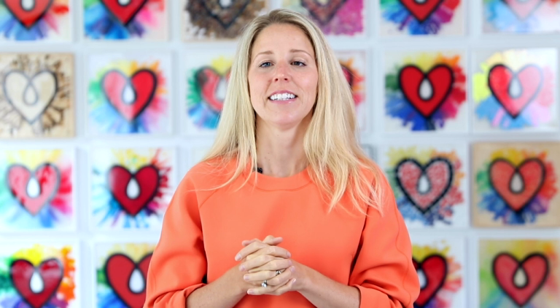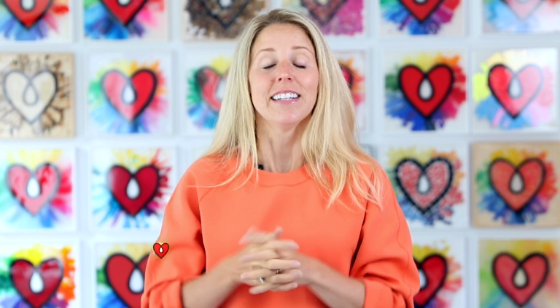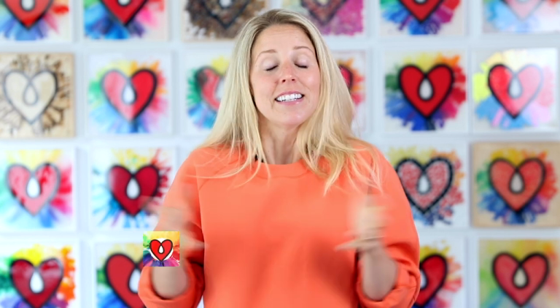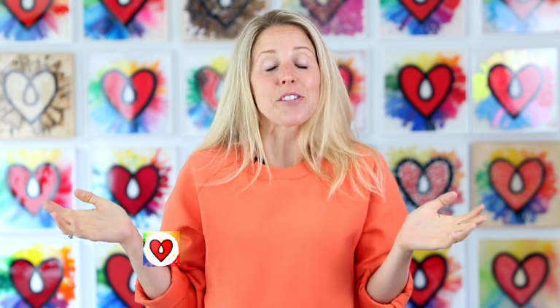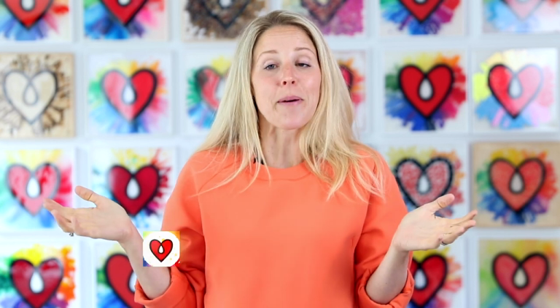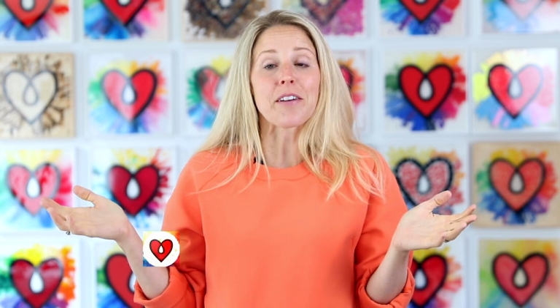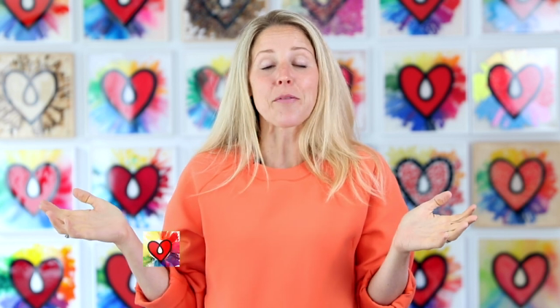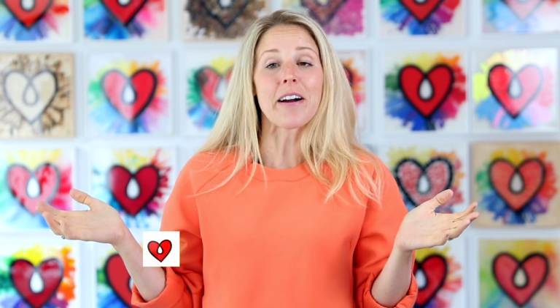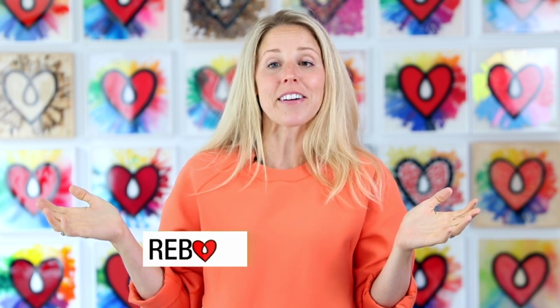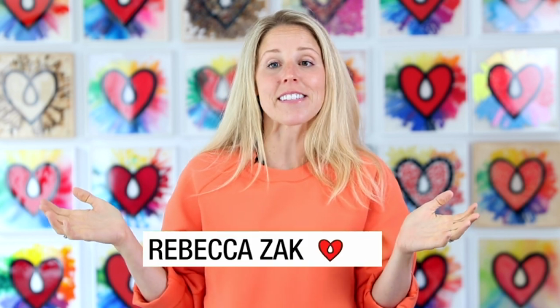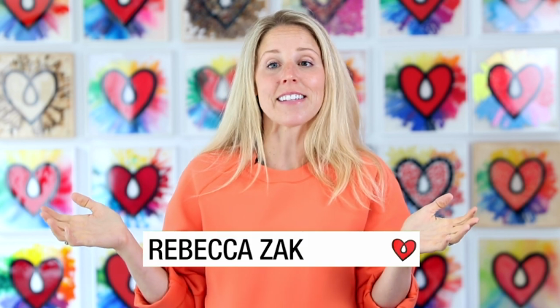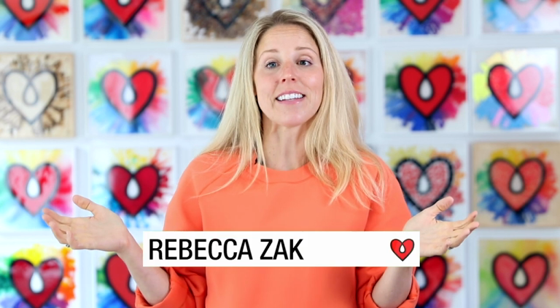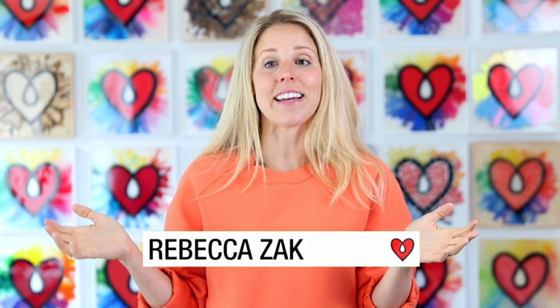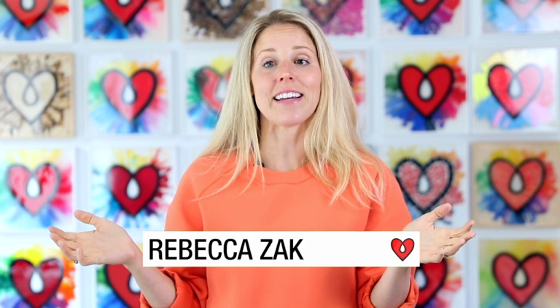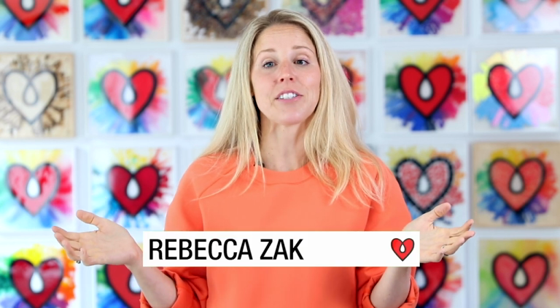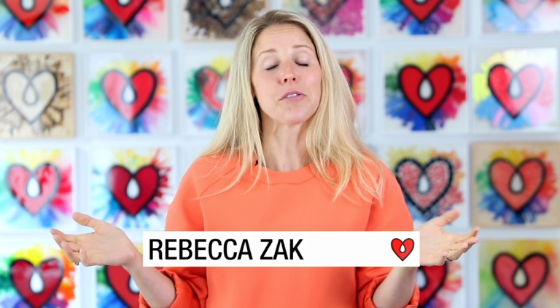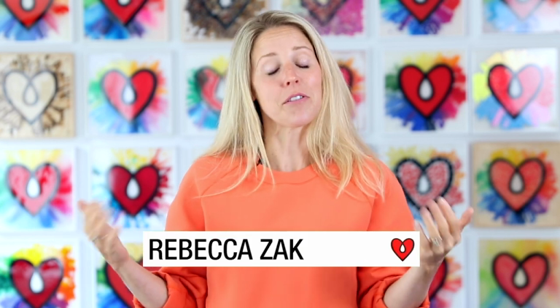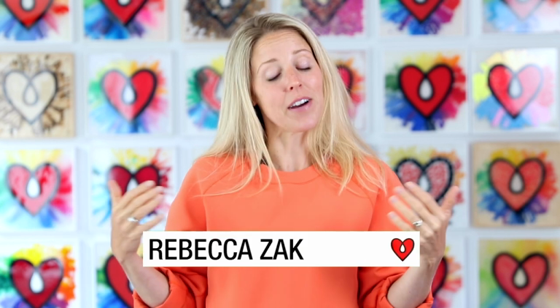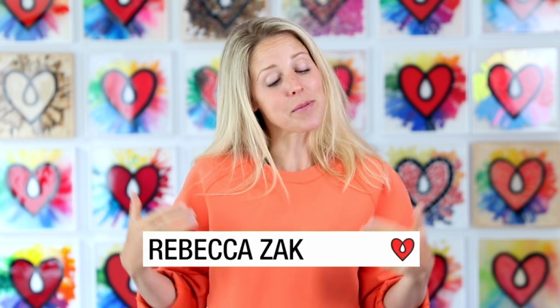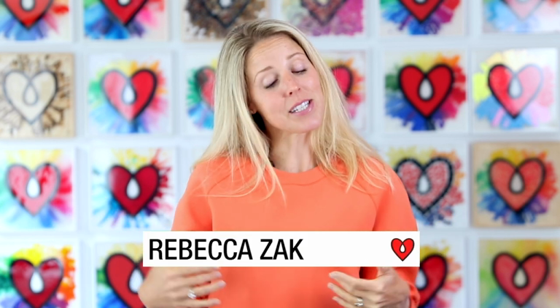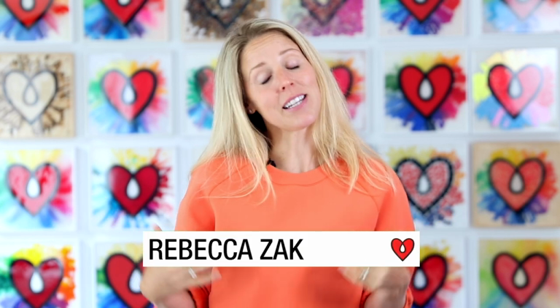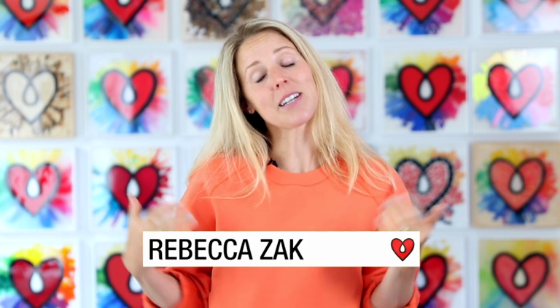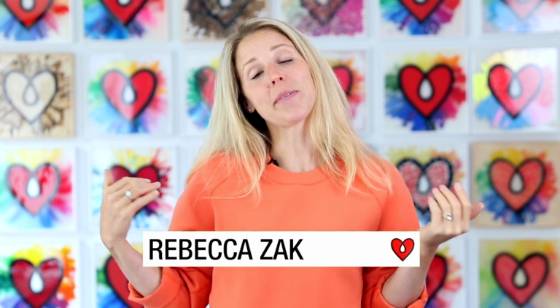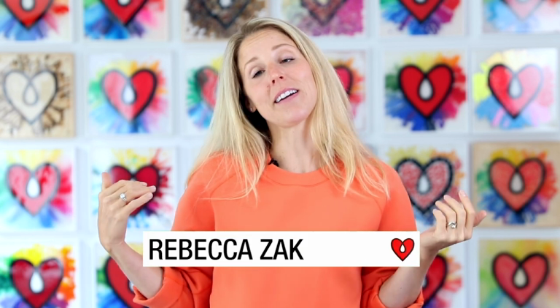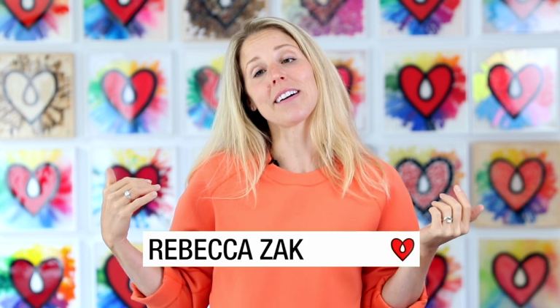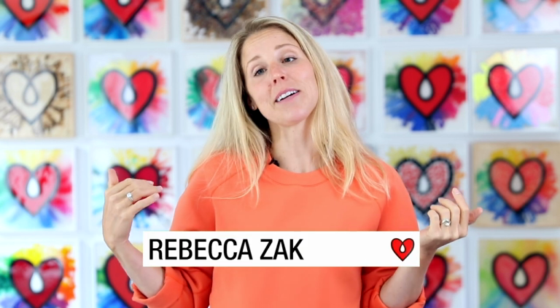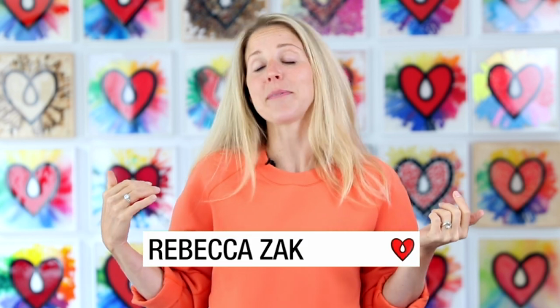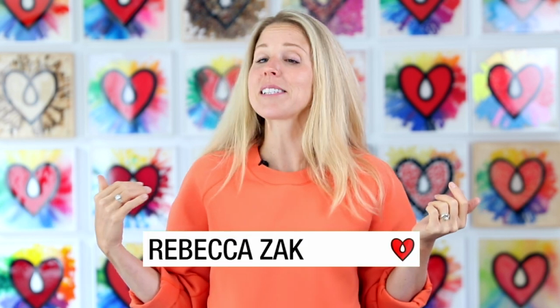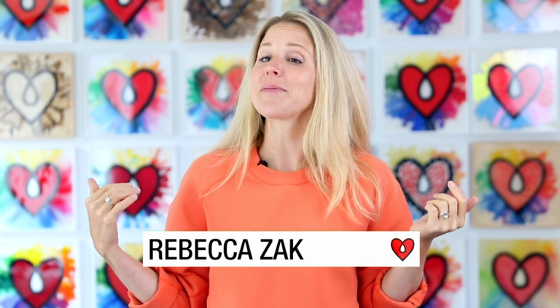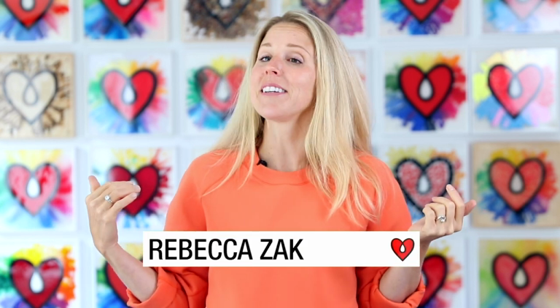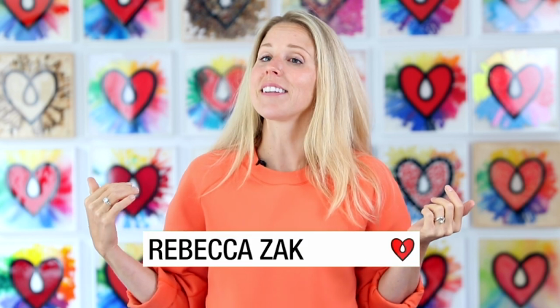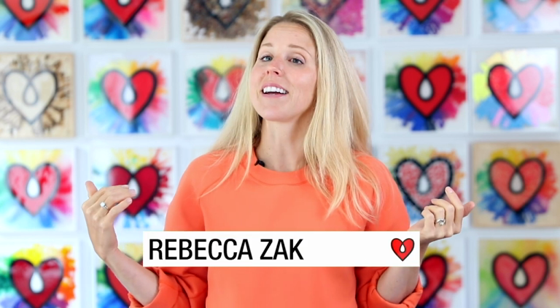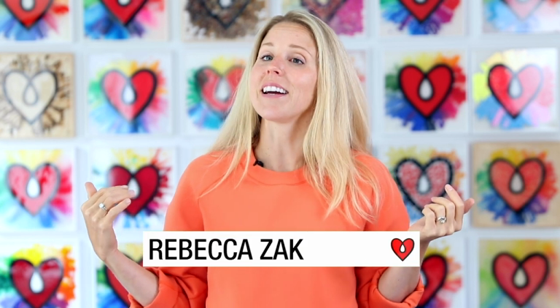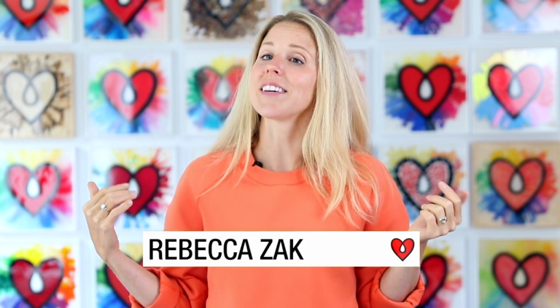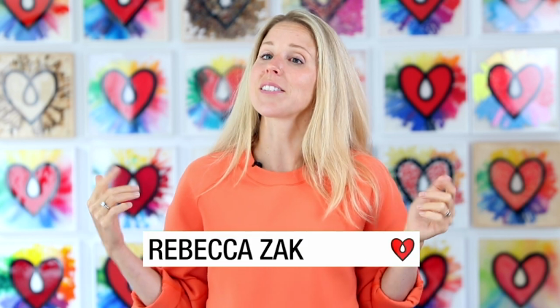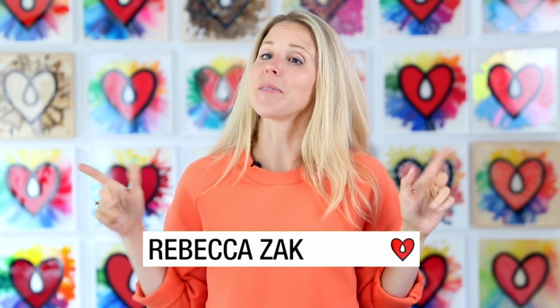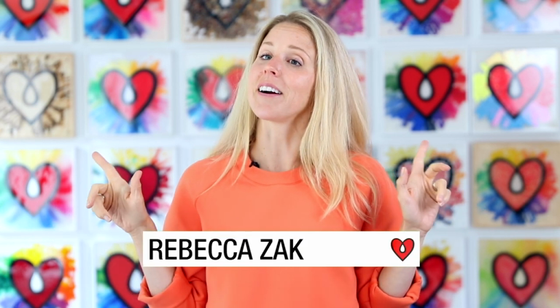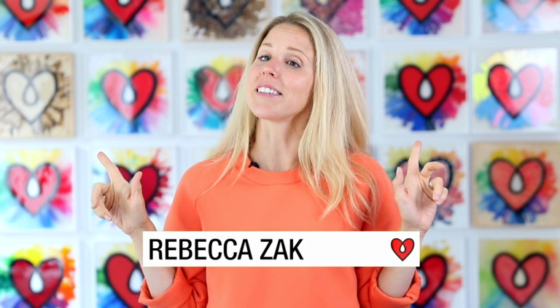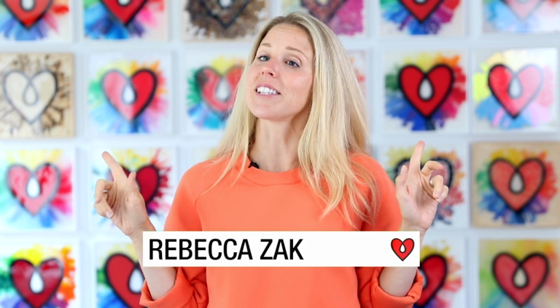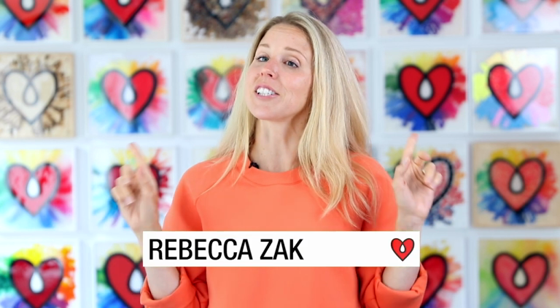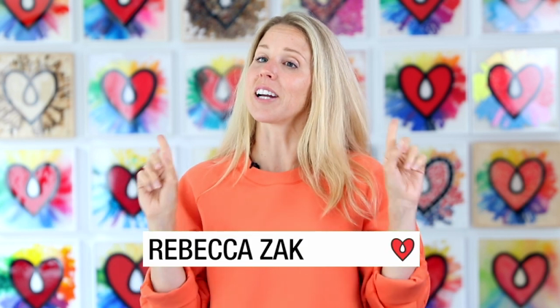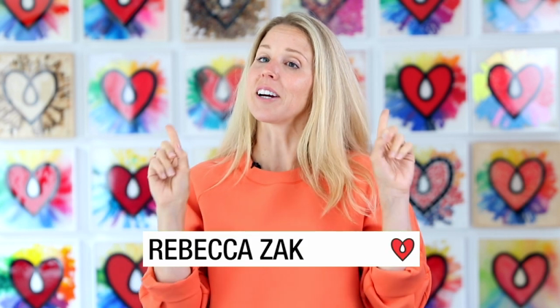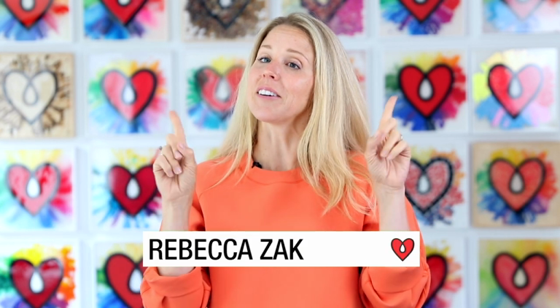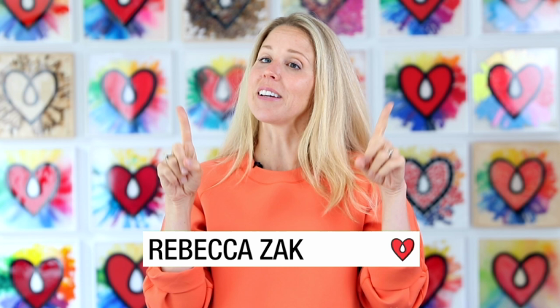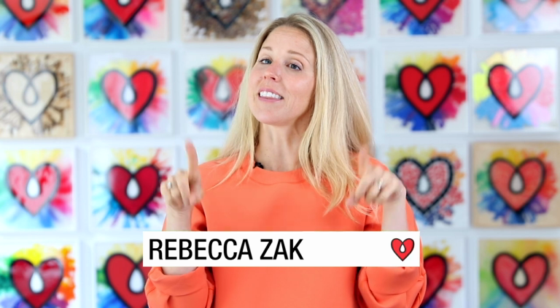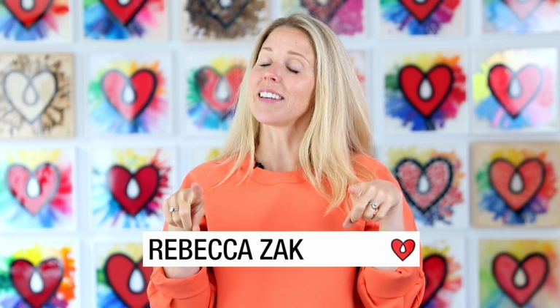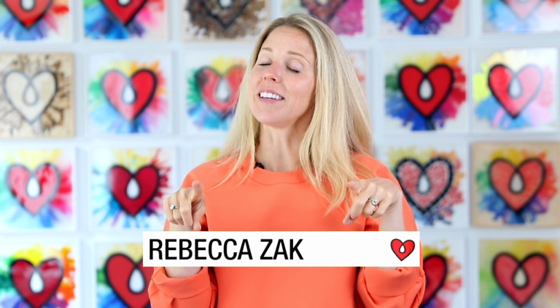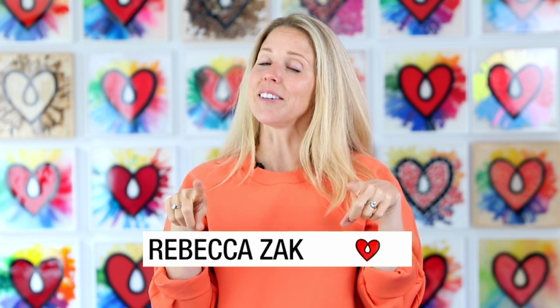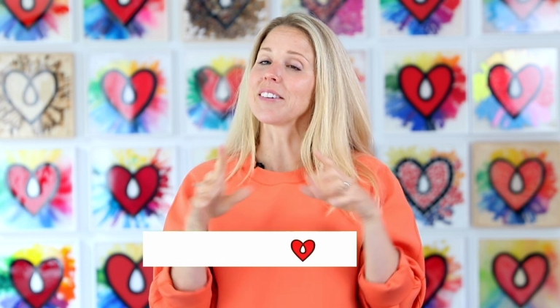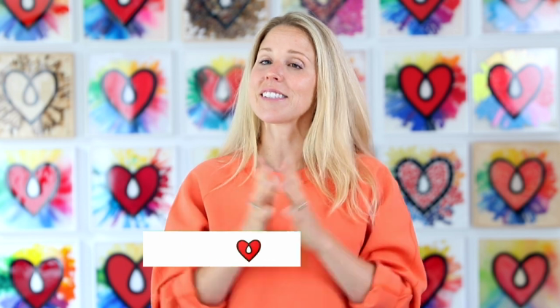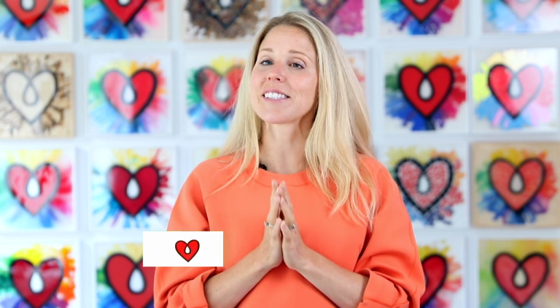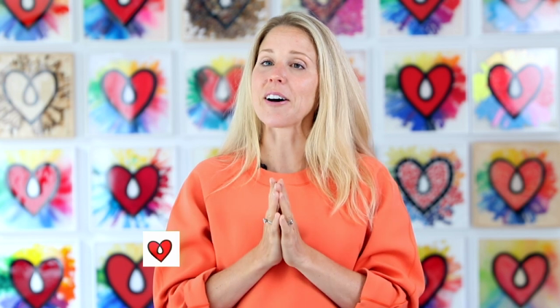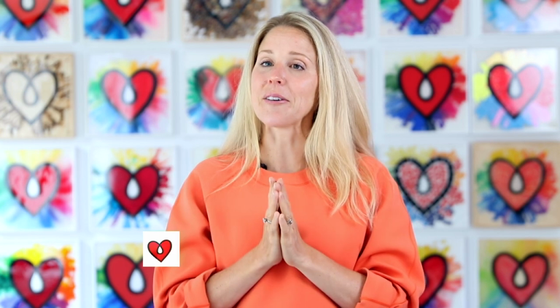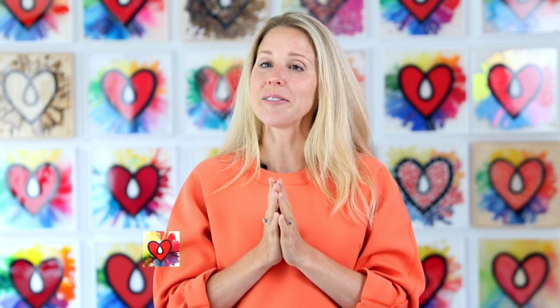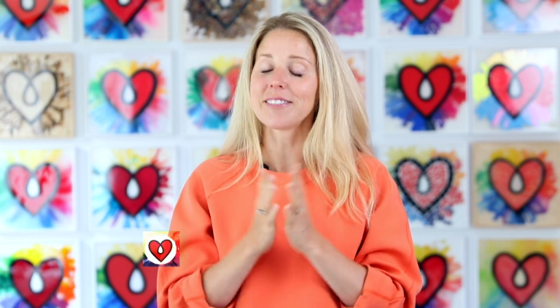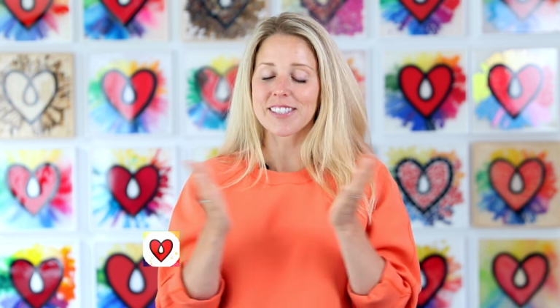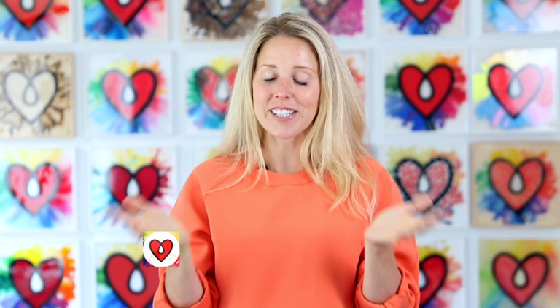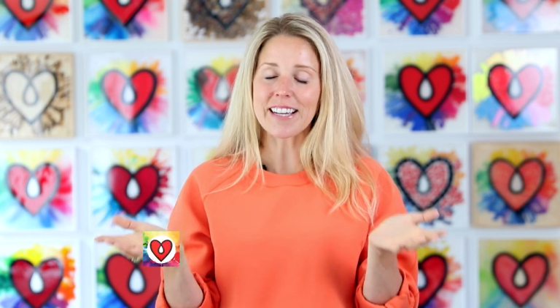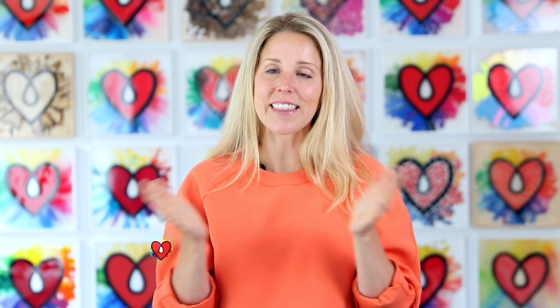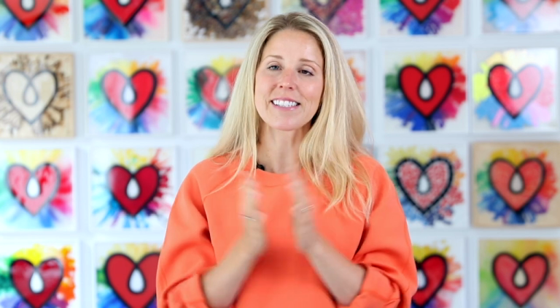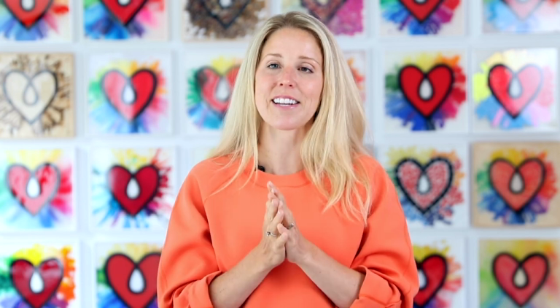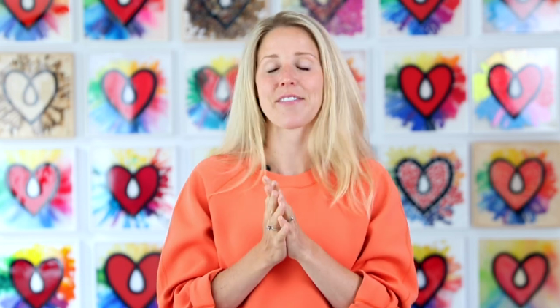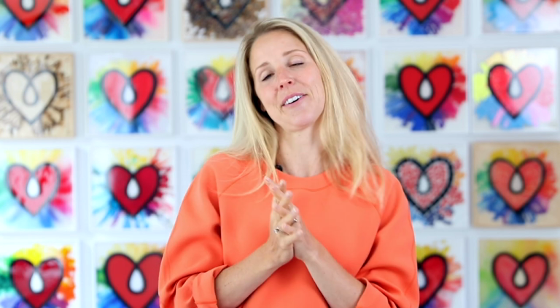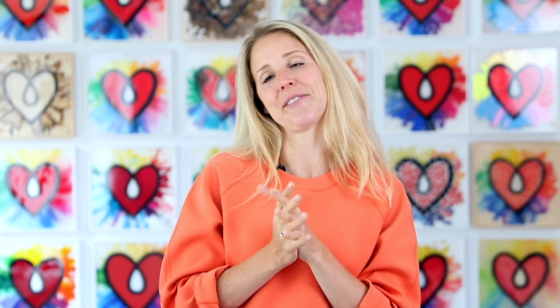It's Rebecca from Art Resin and you know if I'm standing up here, it must mean that I have some art to share with you. Check this stuff out.